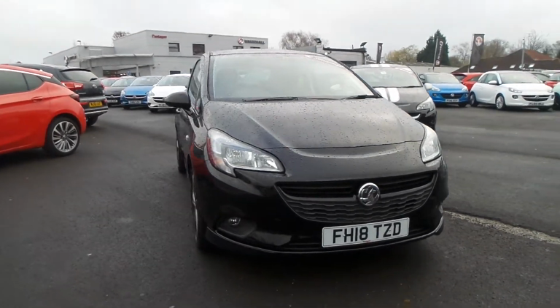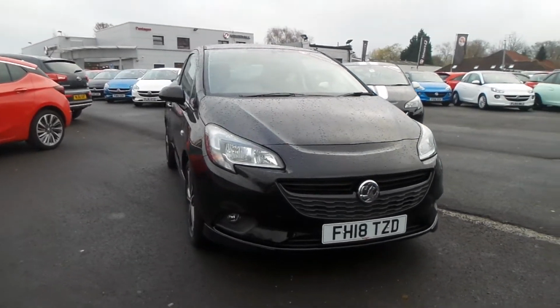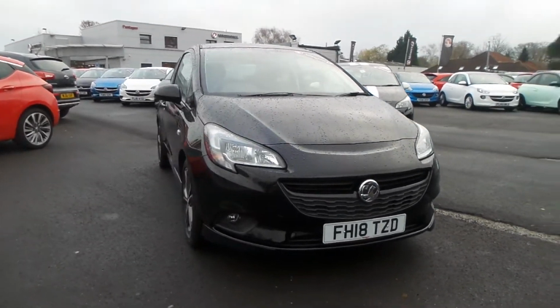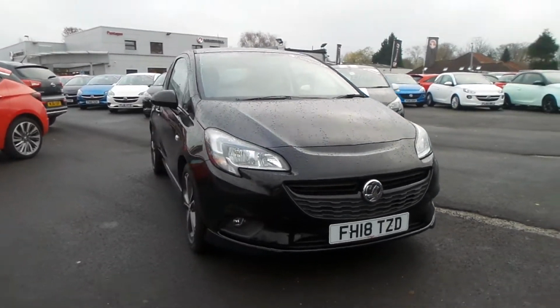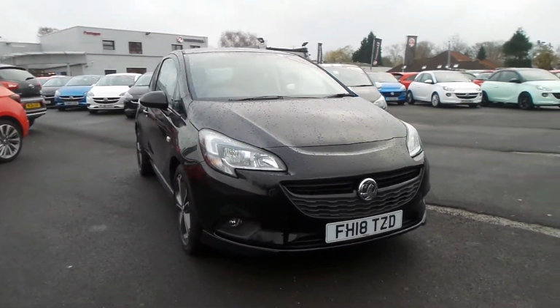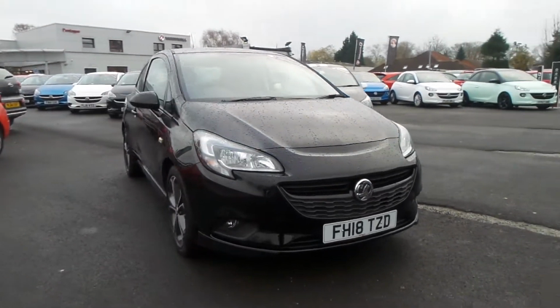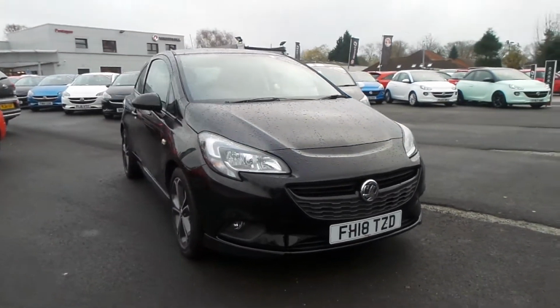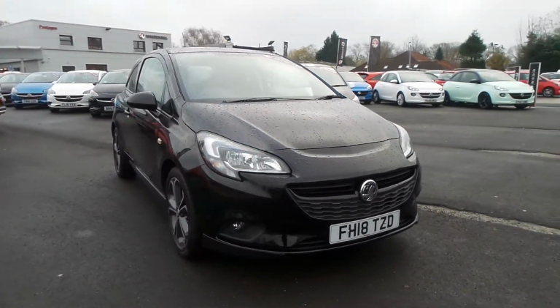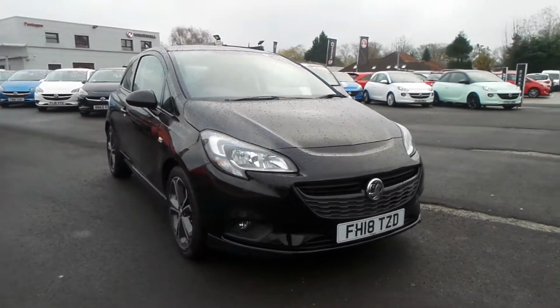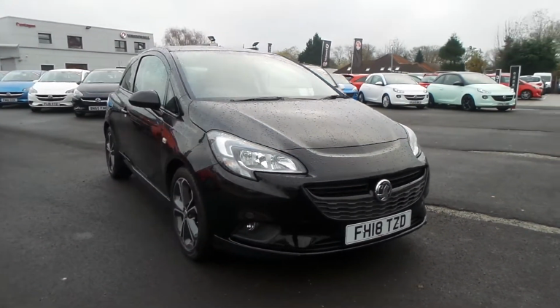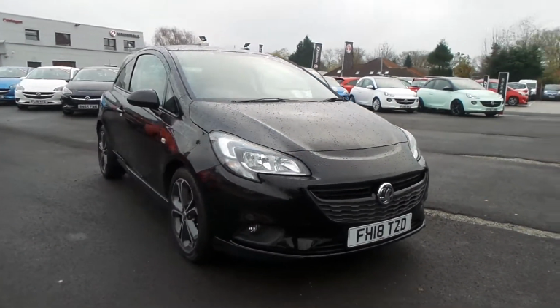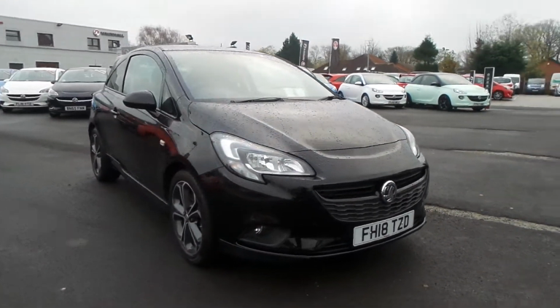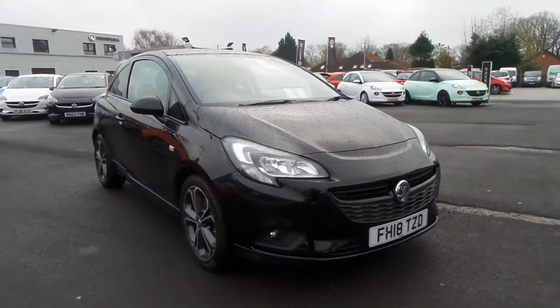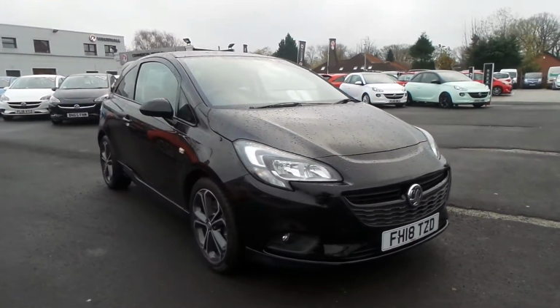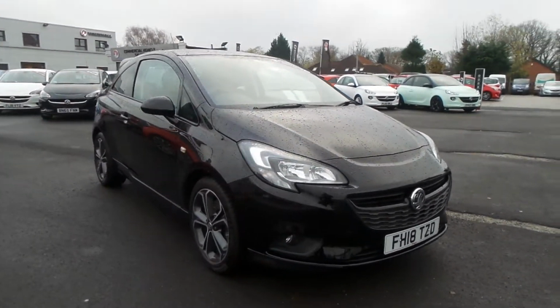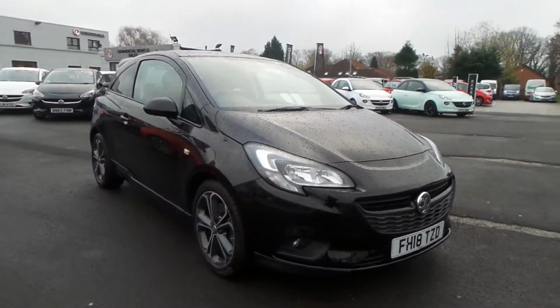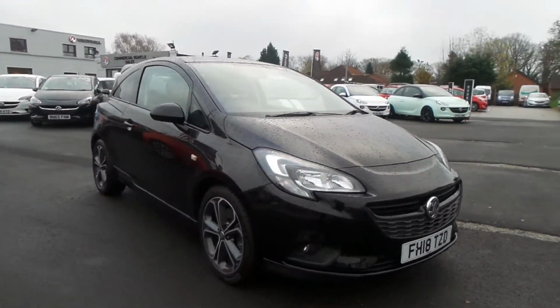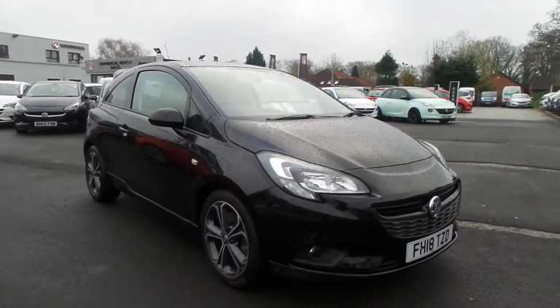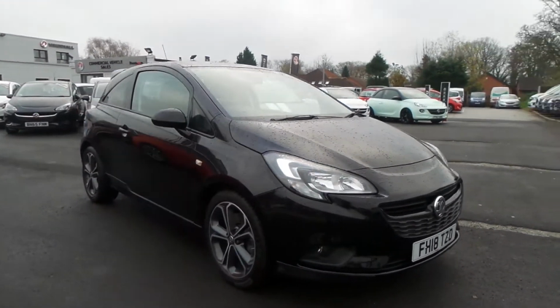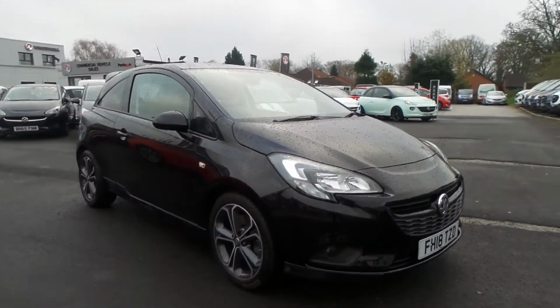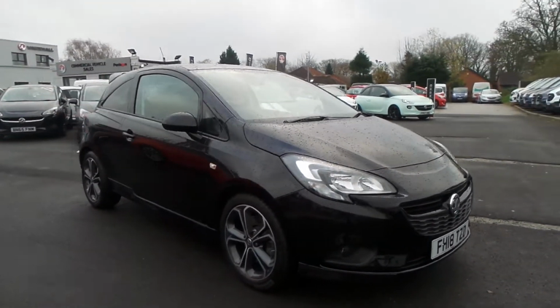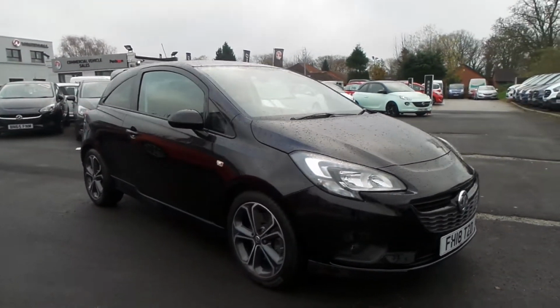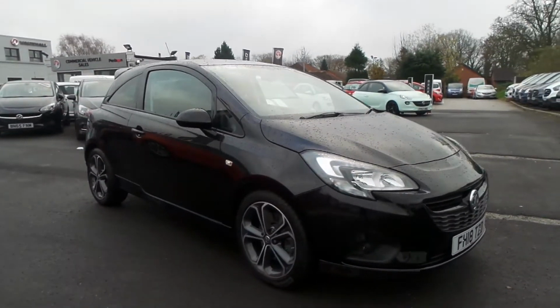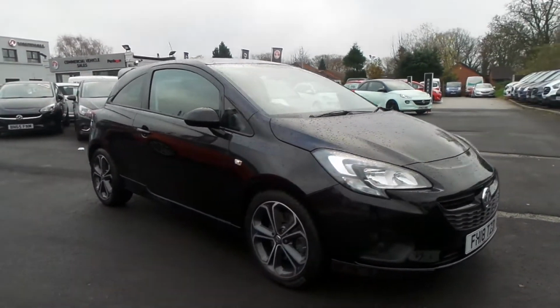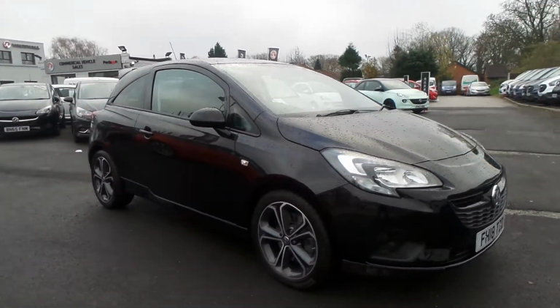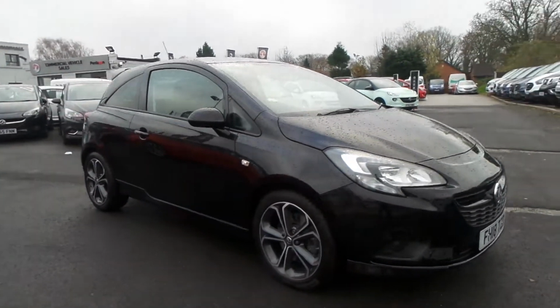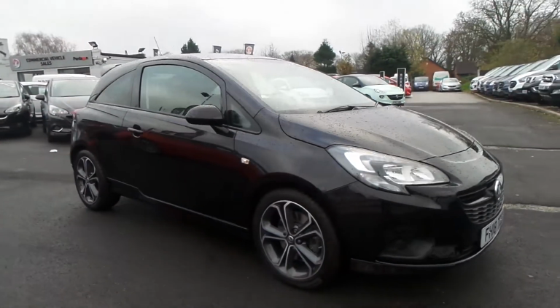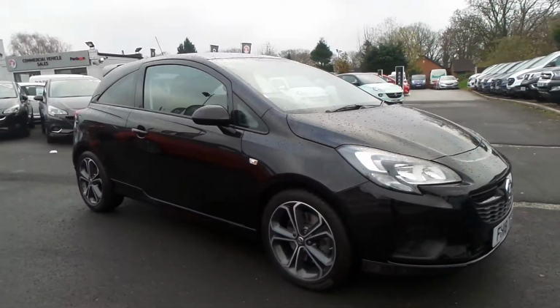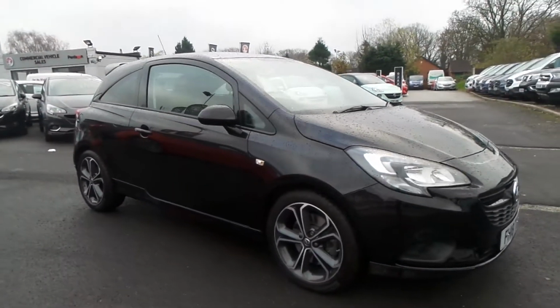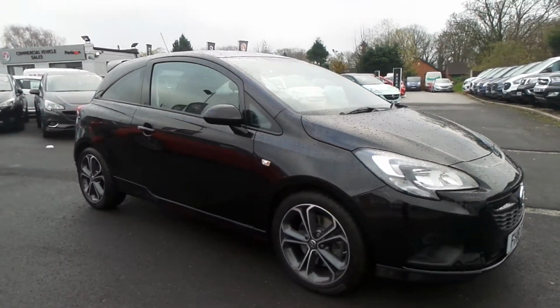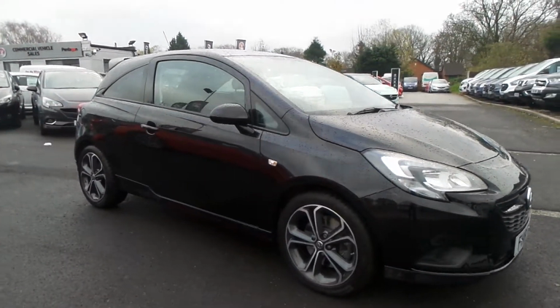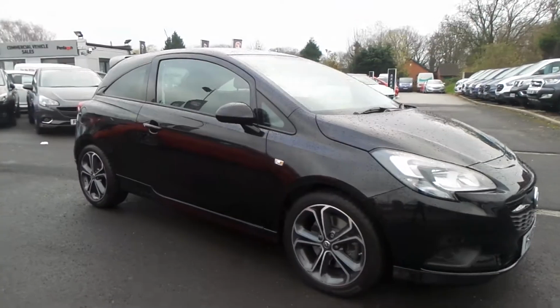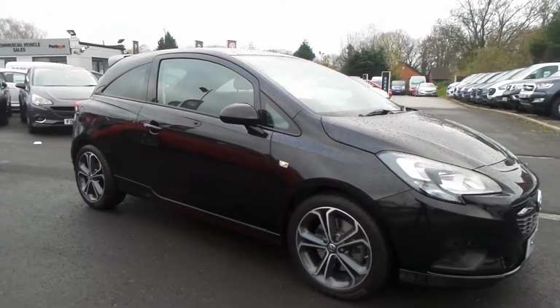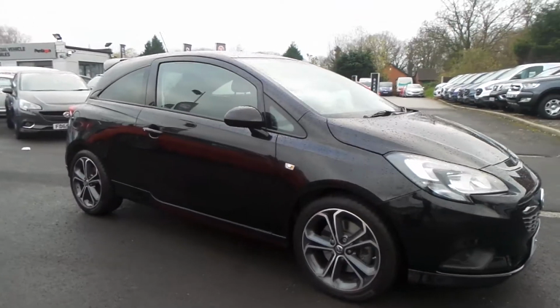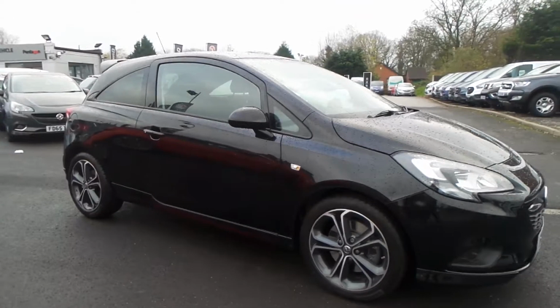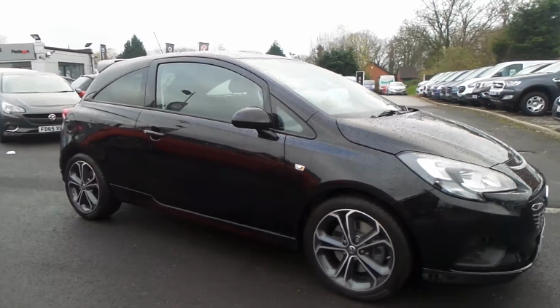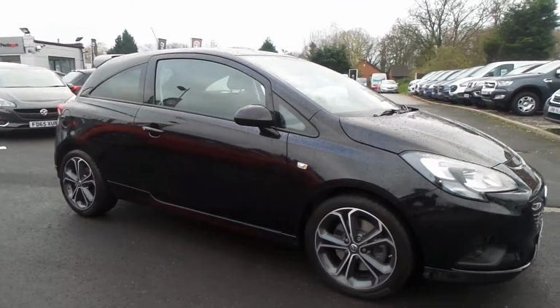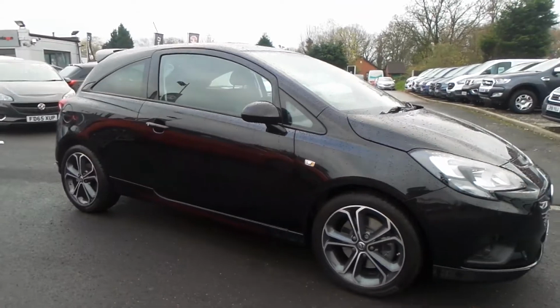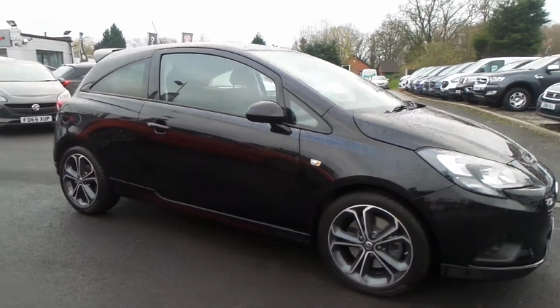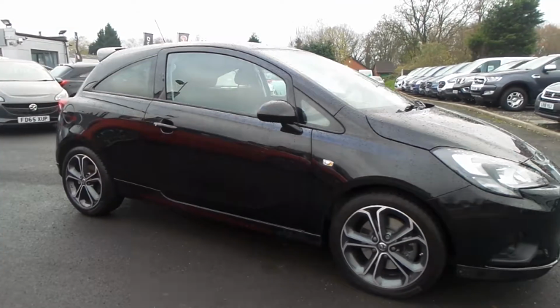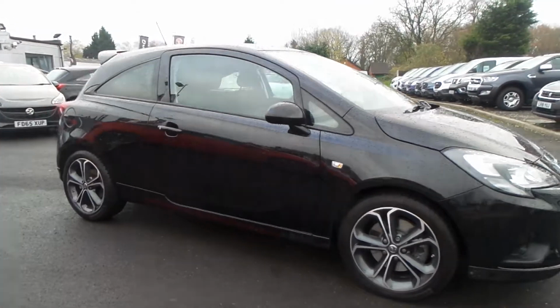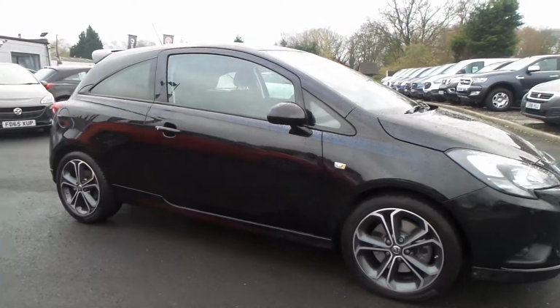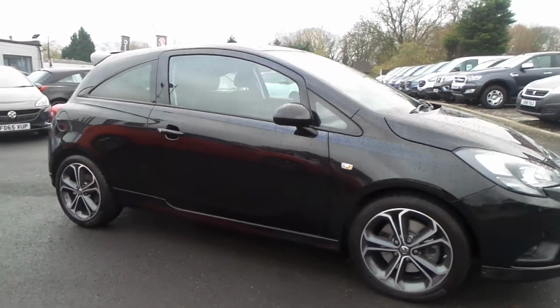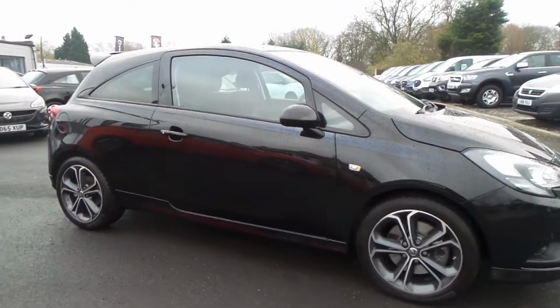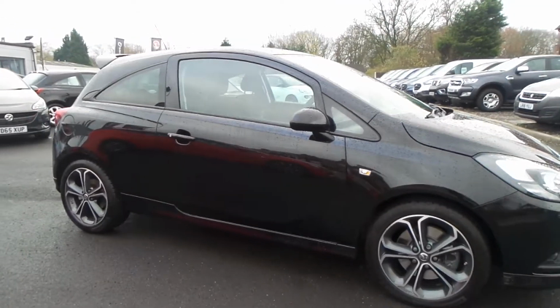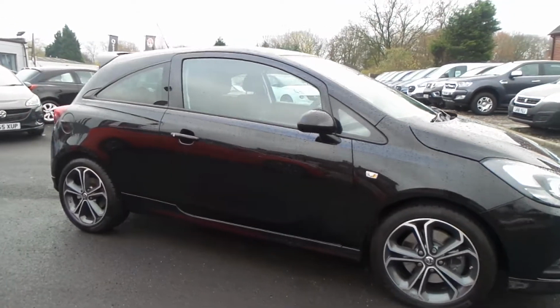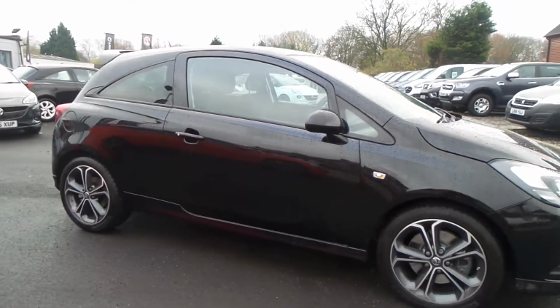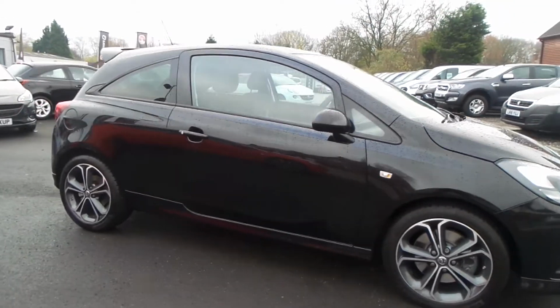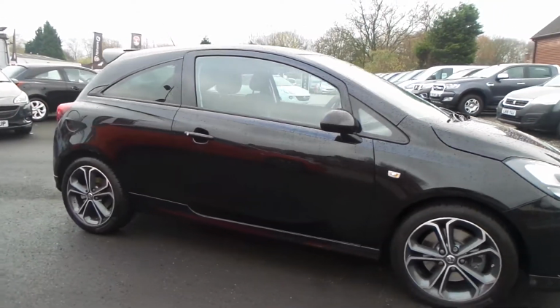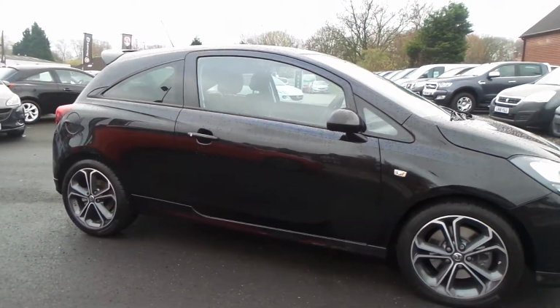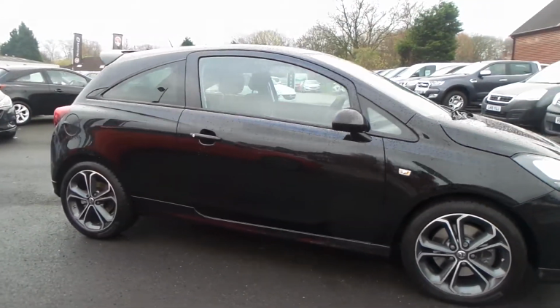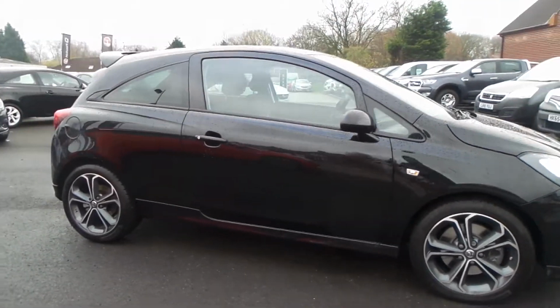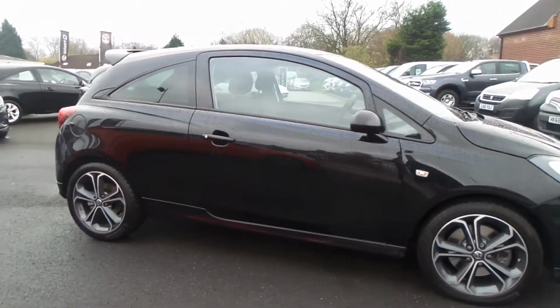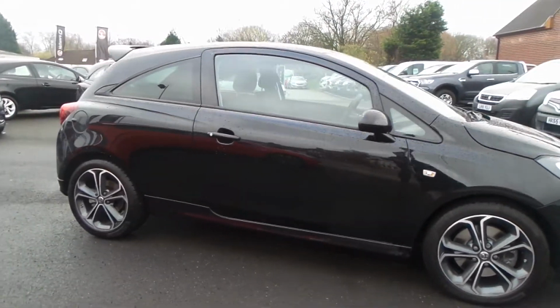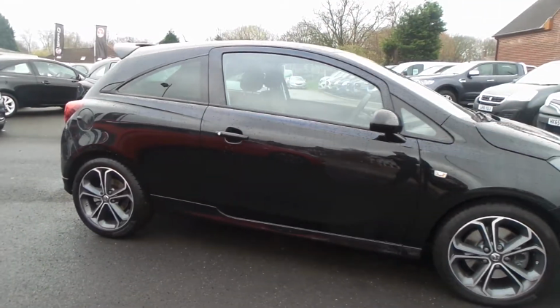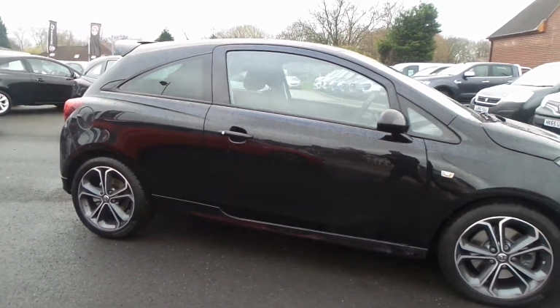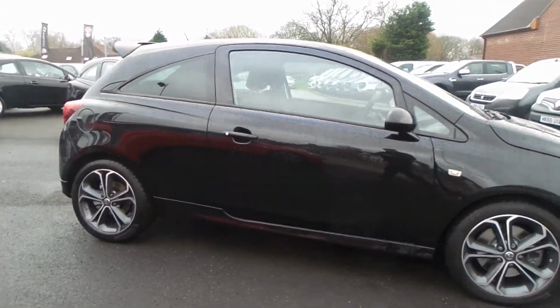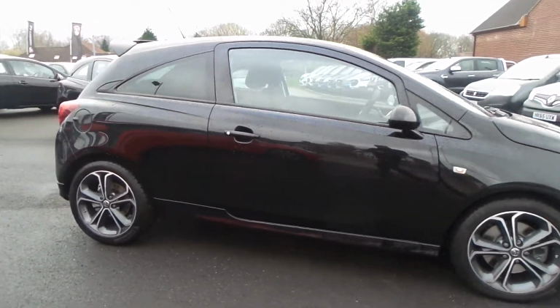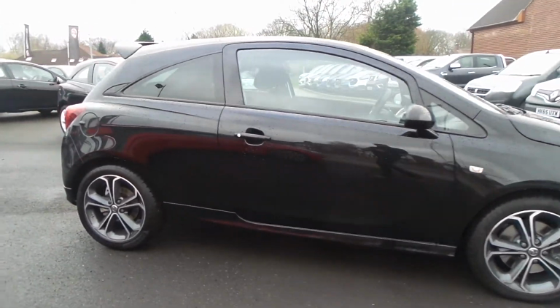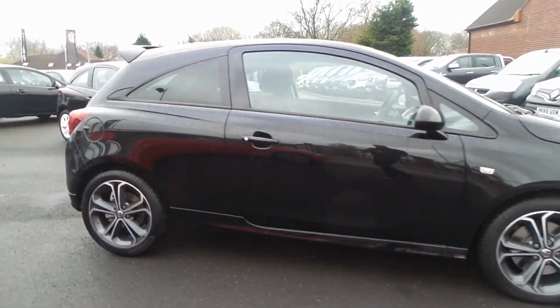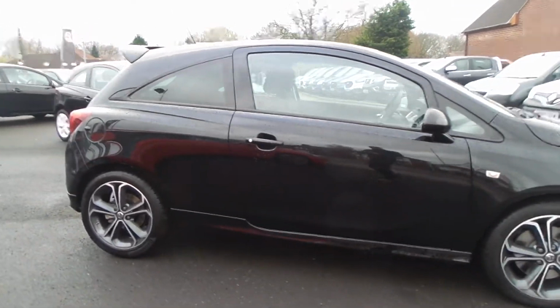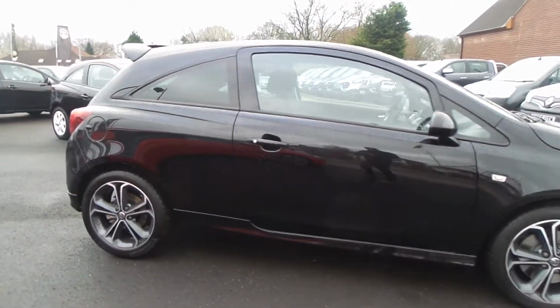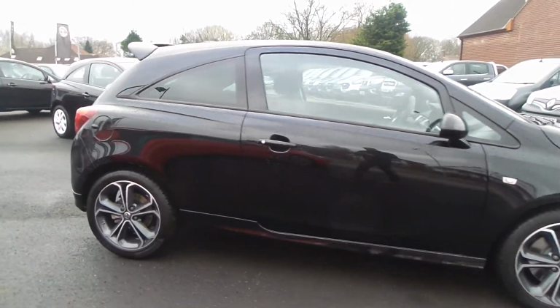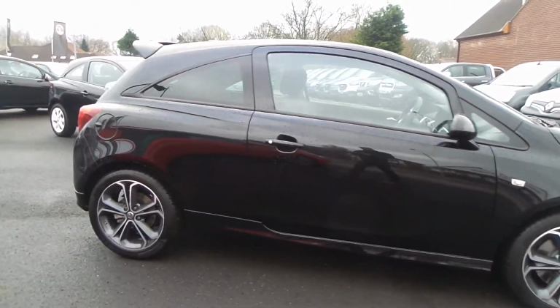Welcome to Pentagon in Mansfield. This is our 2018 Vauxhall Corsa Black Edition.